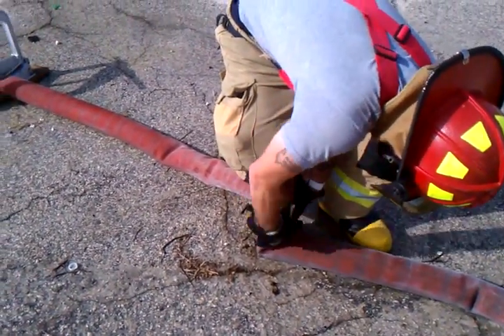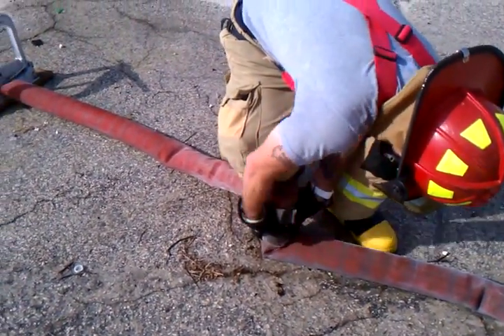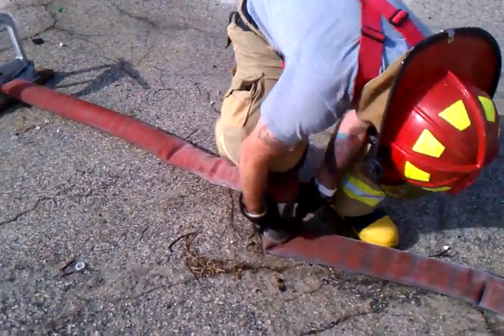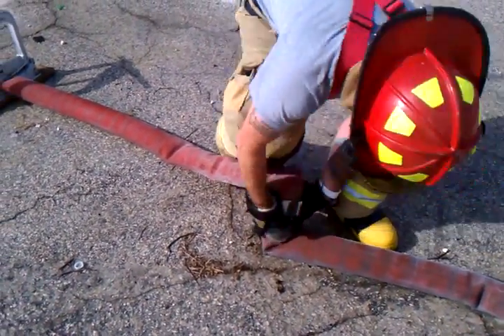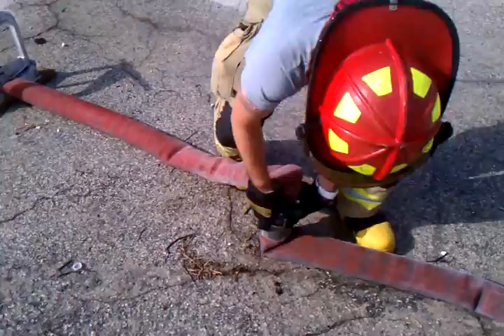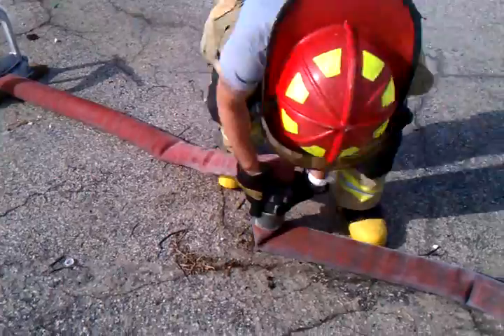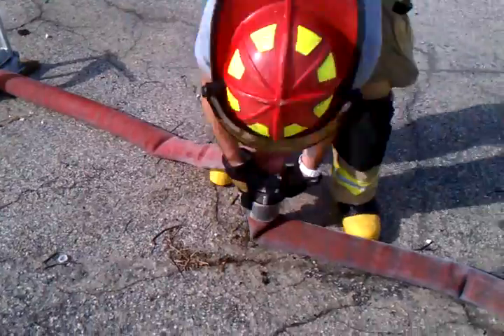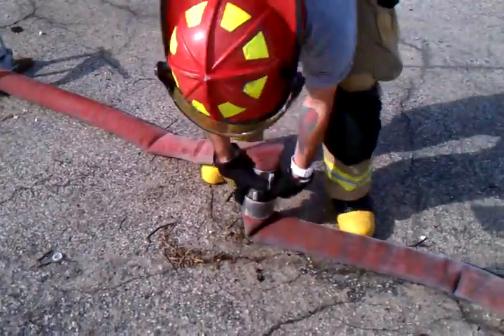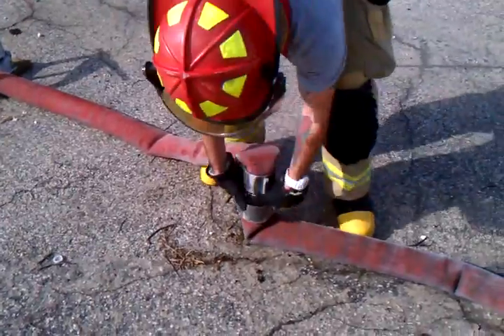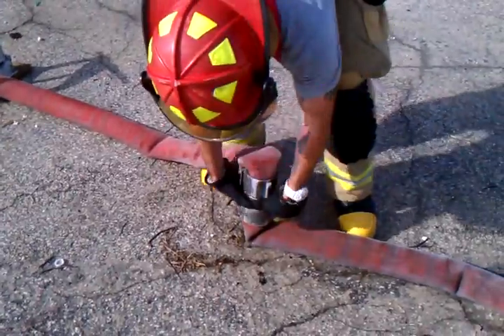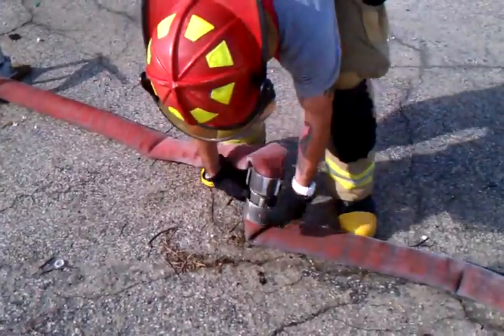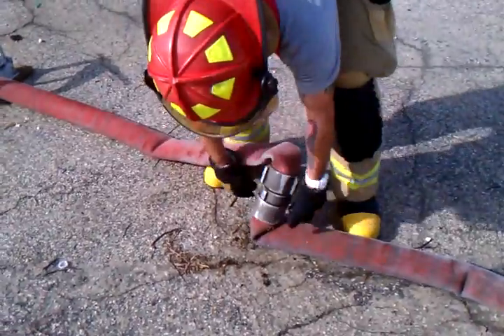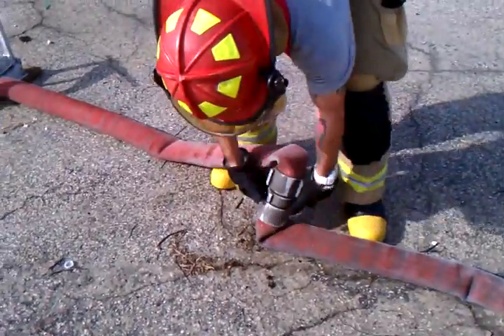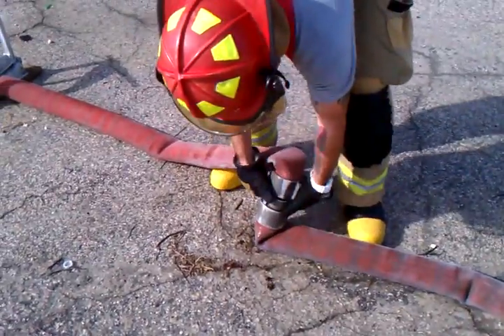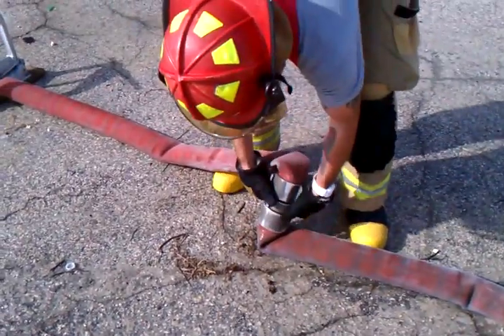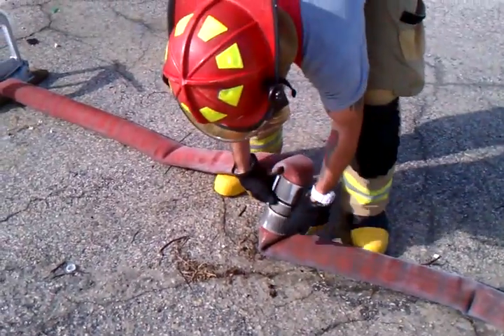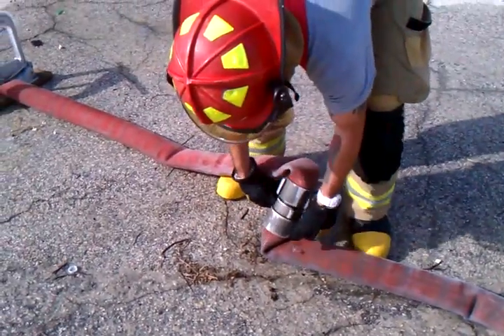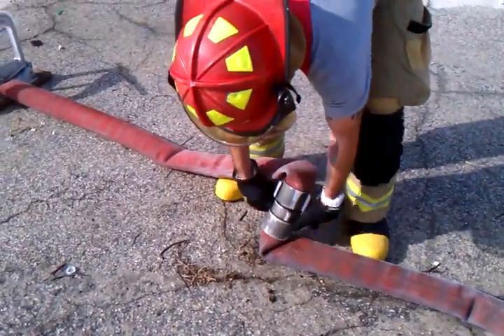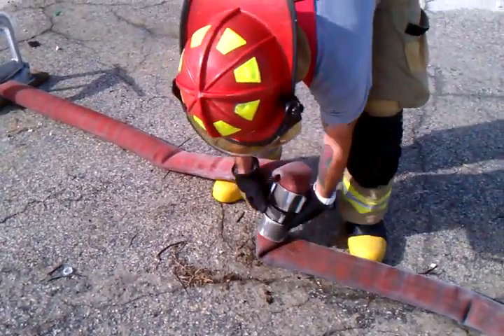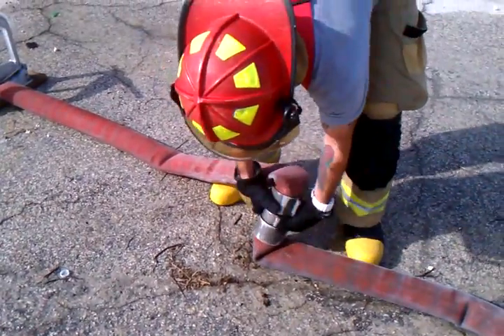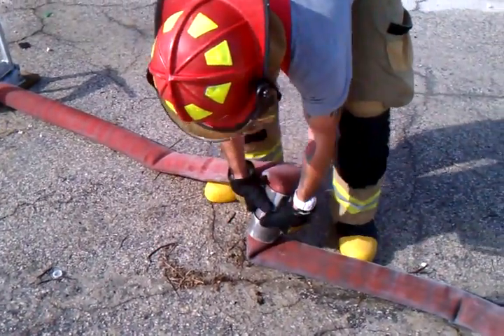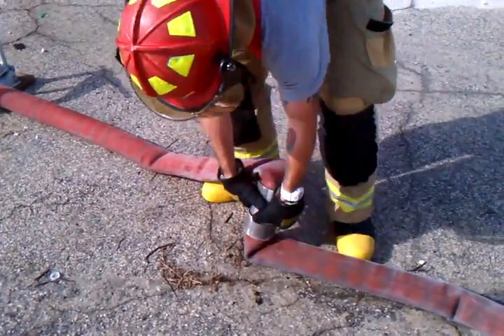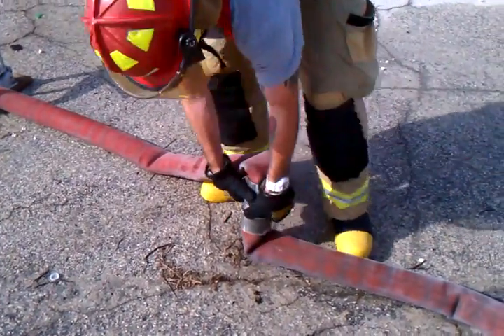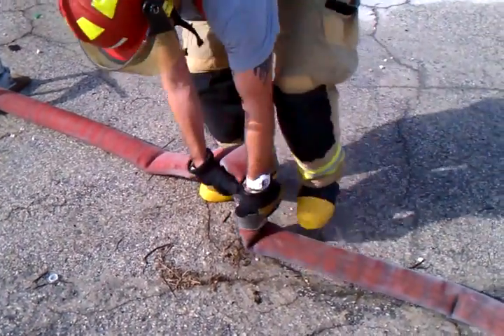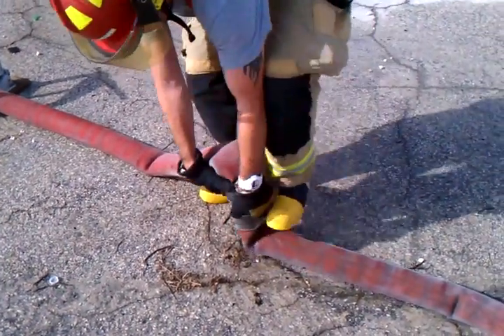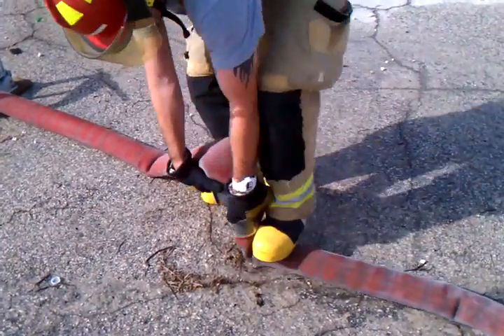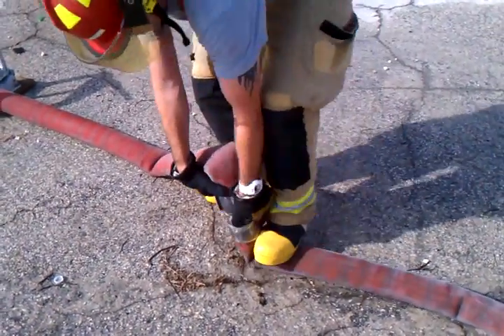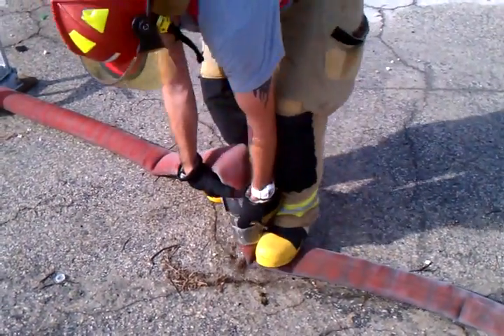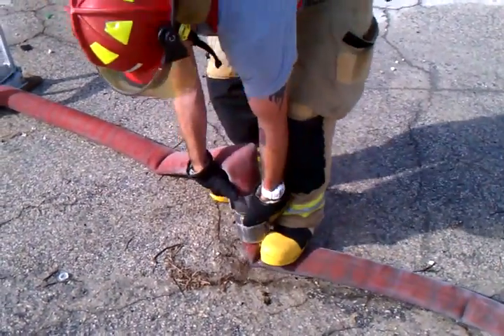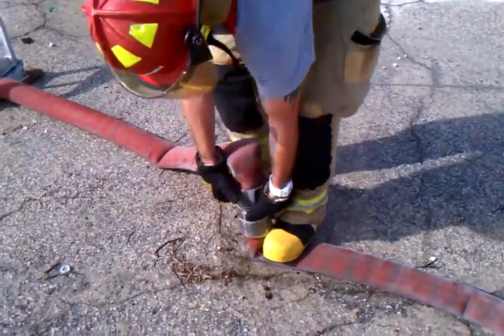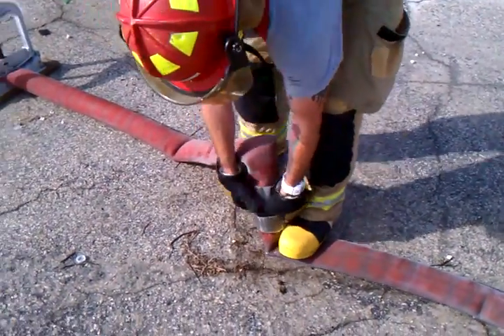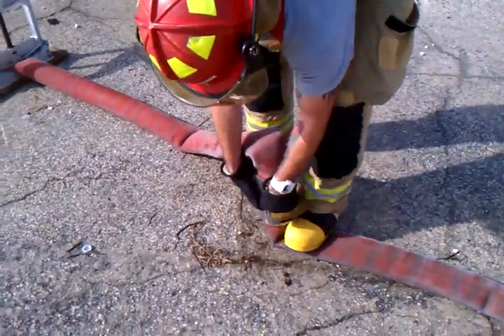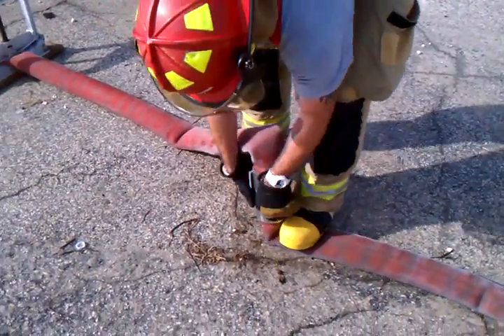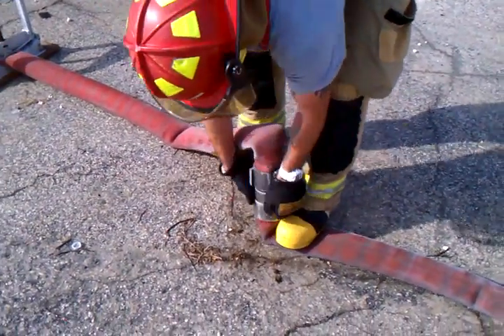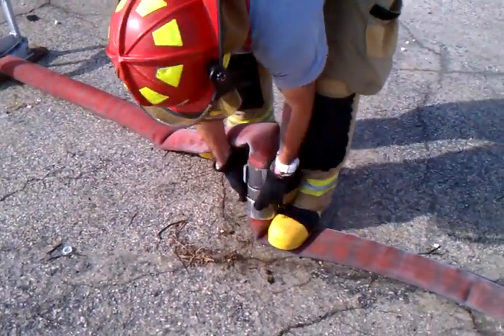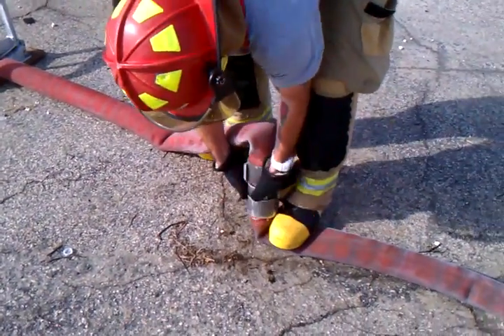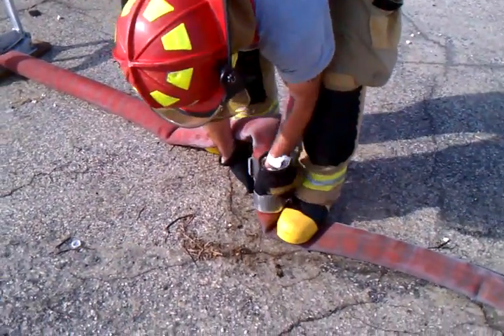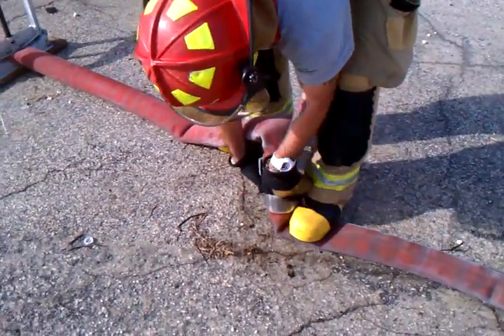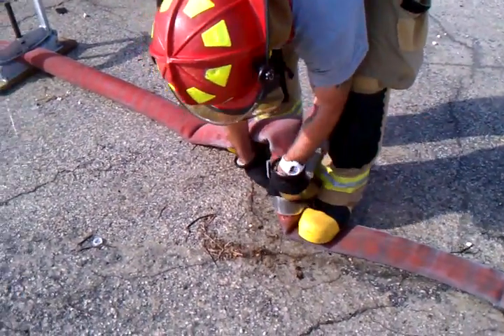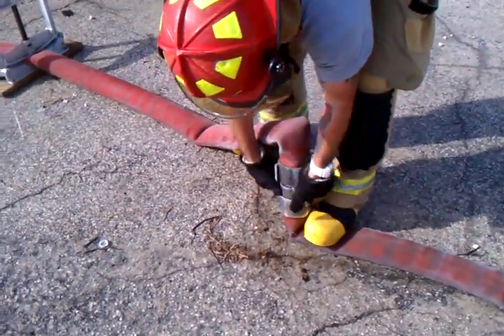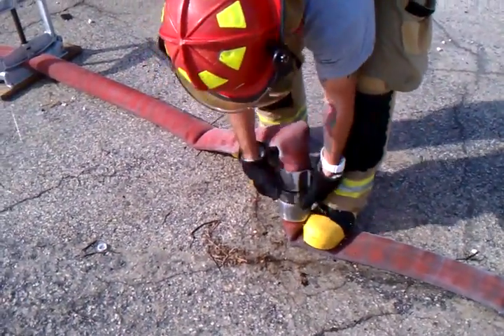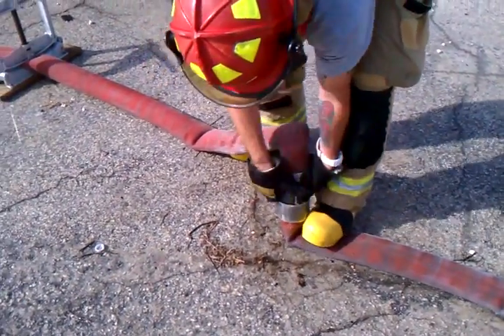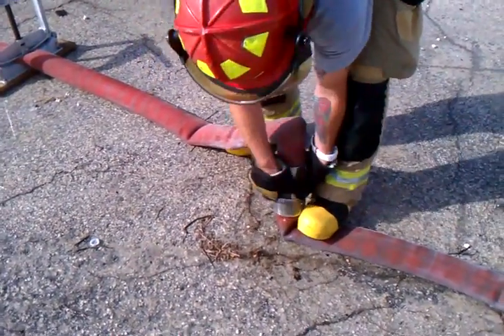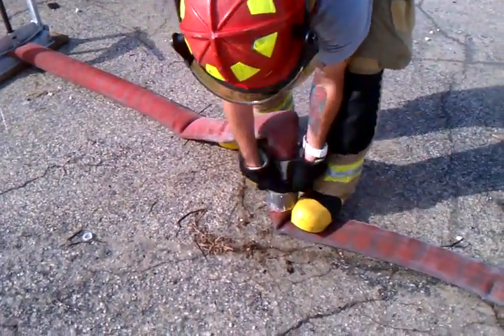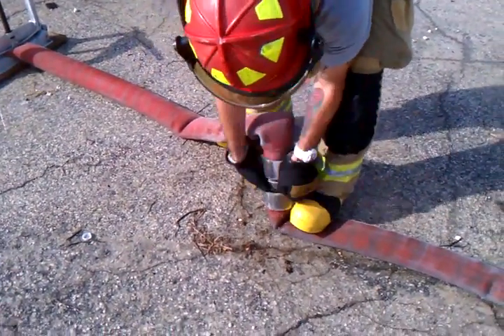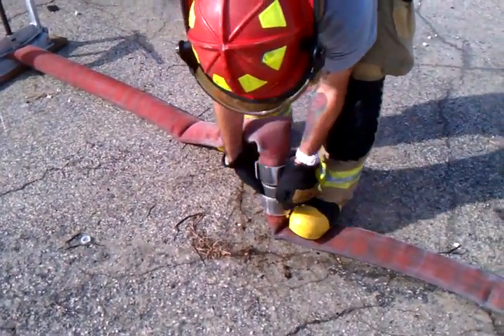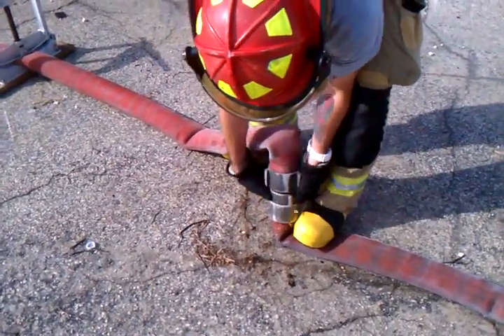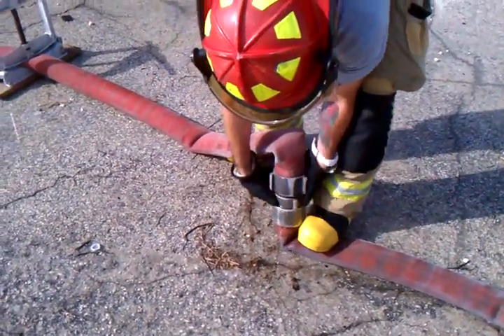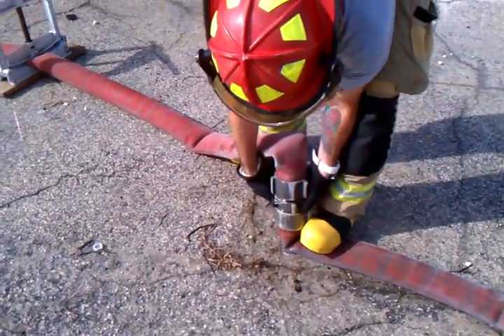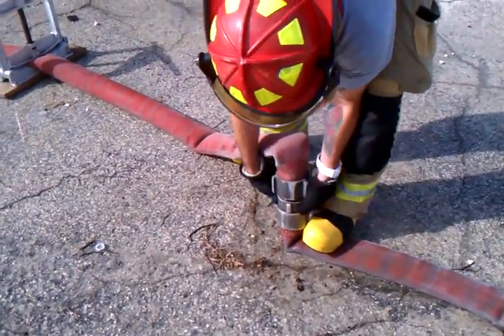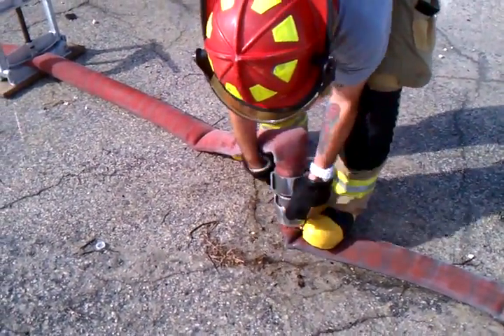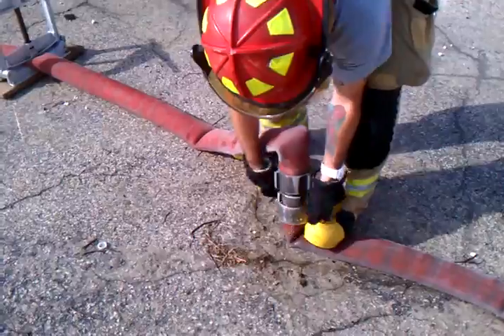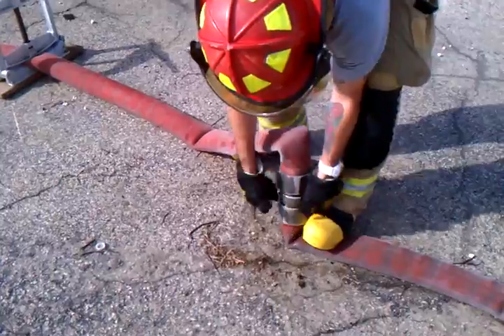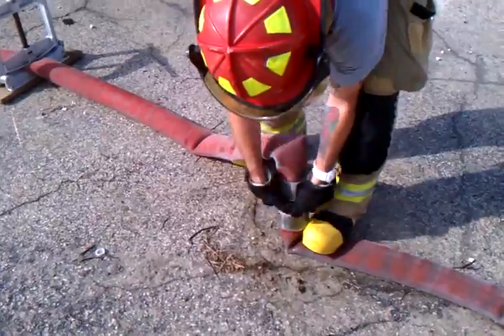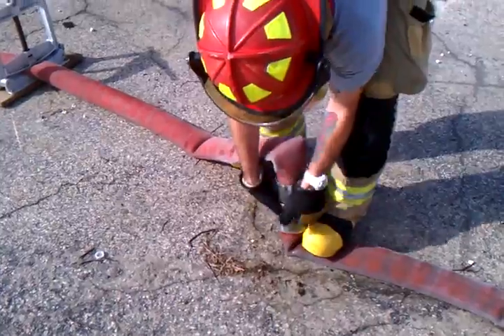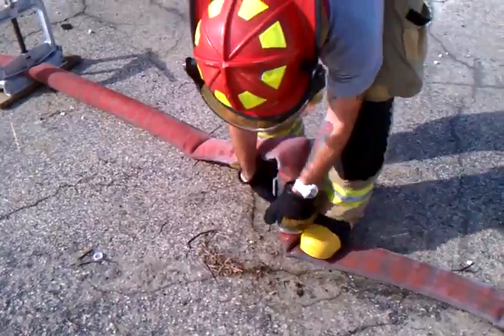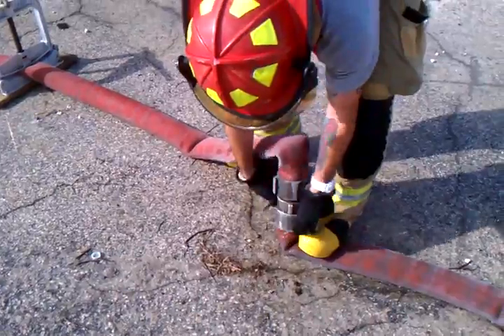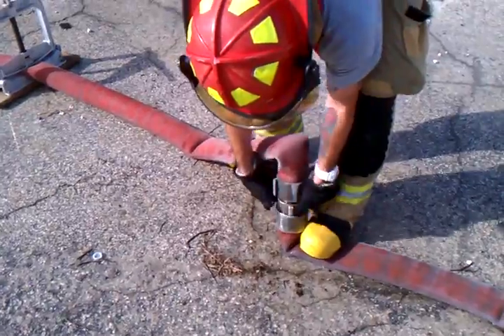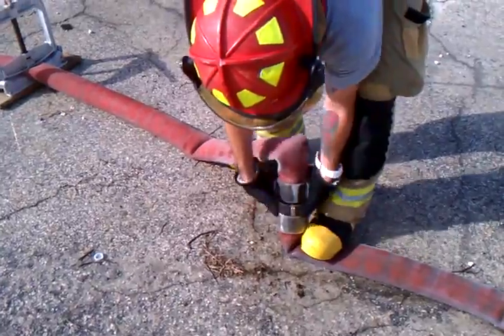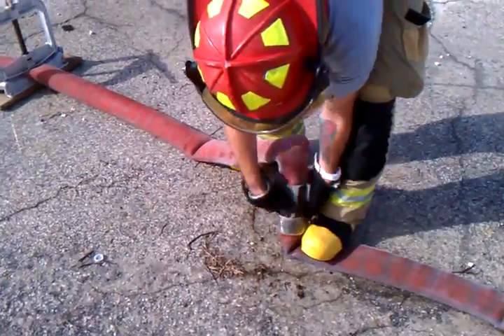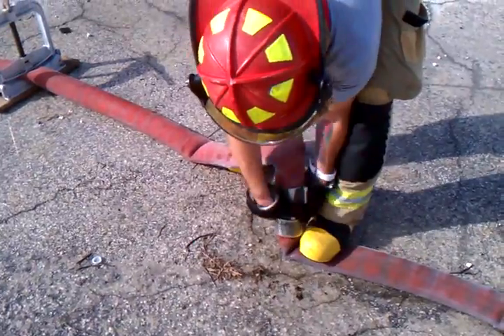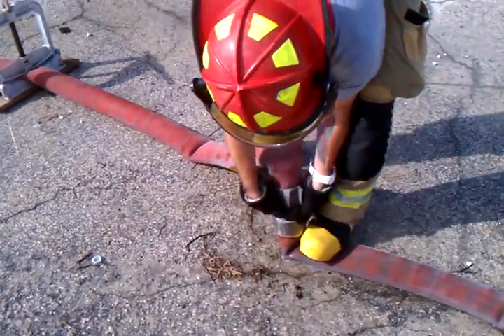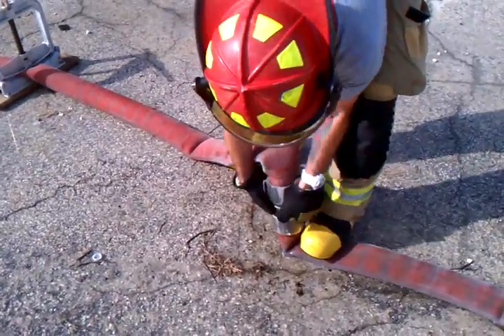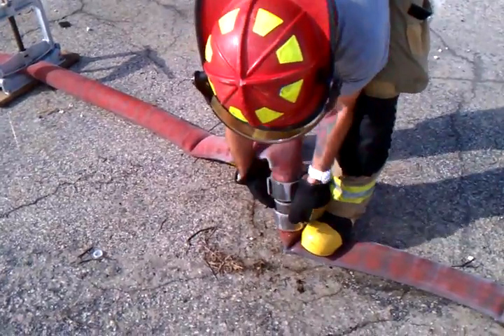That will work too. Push a little bit and then we will release the pressure. We don't have our knees continuing to be on it.